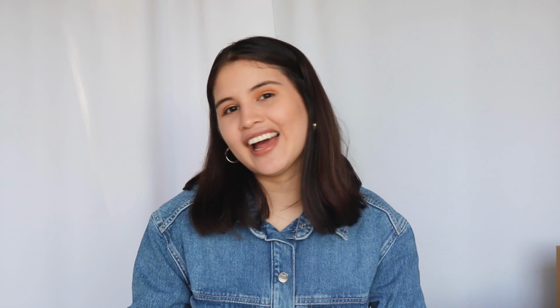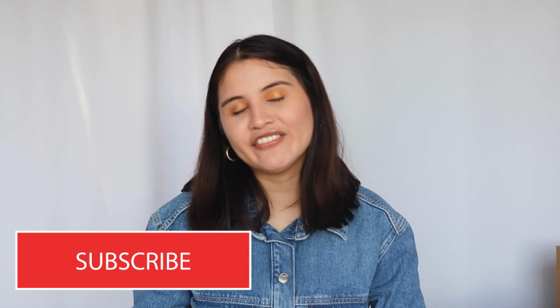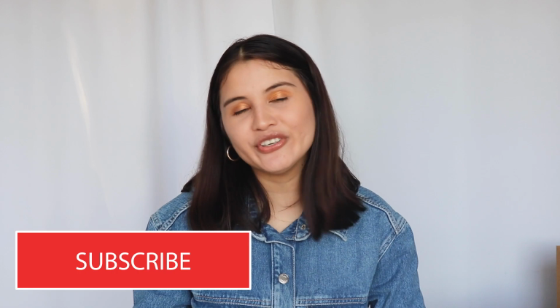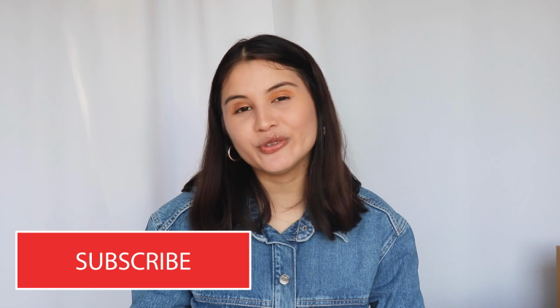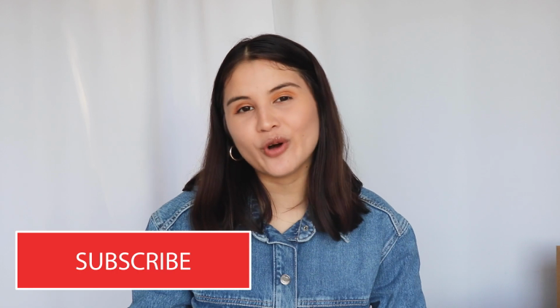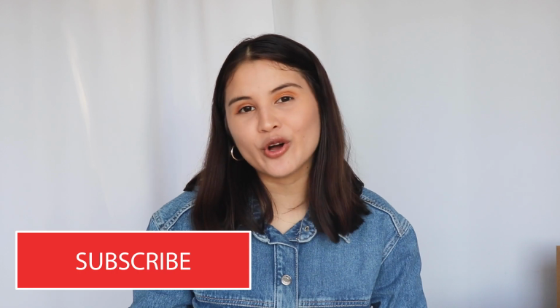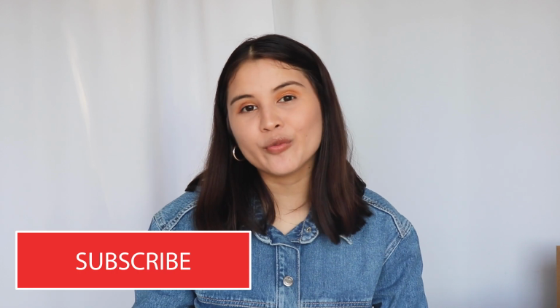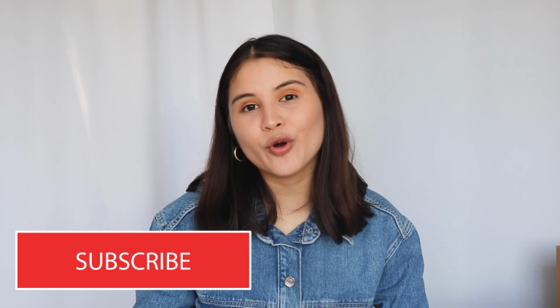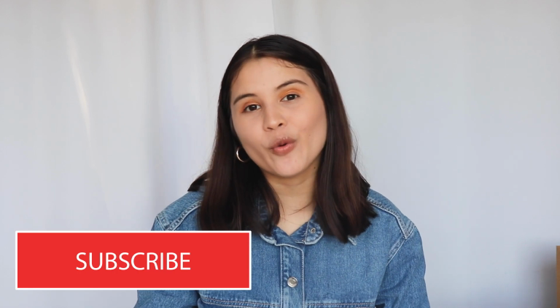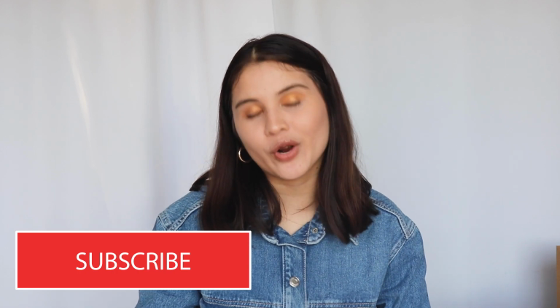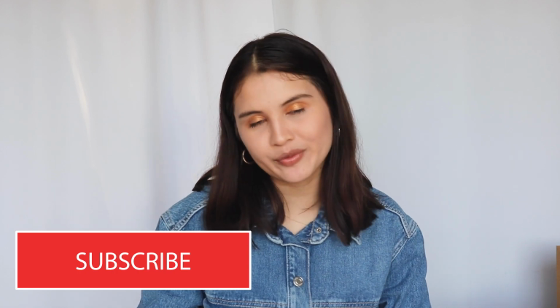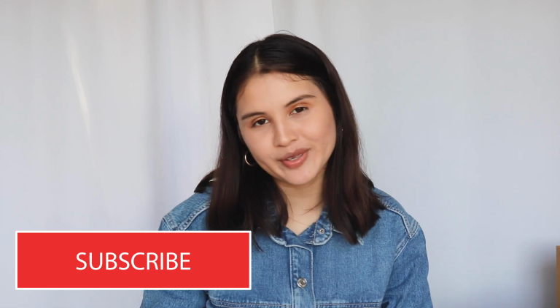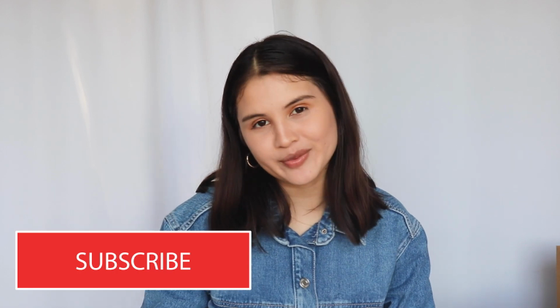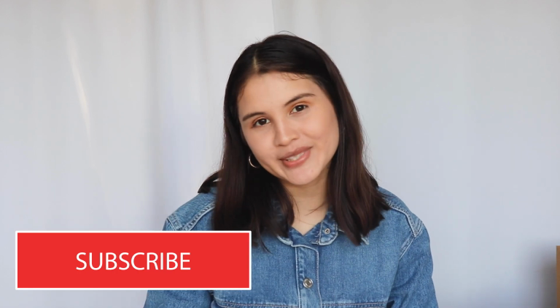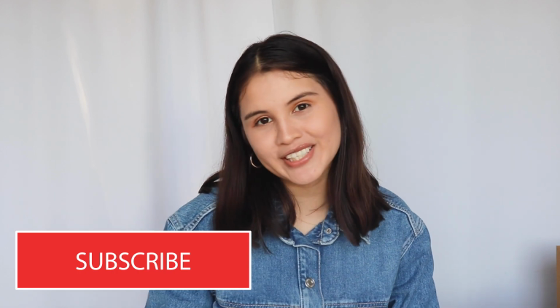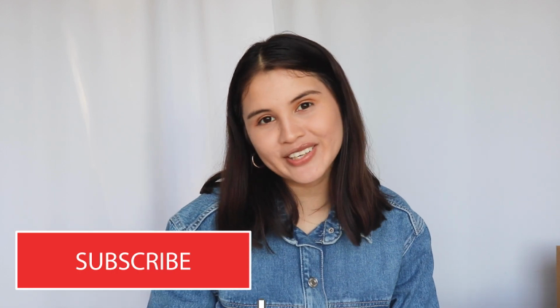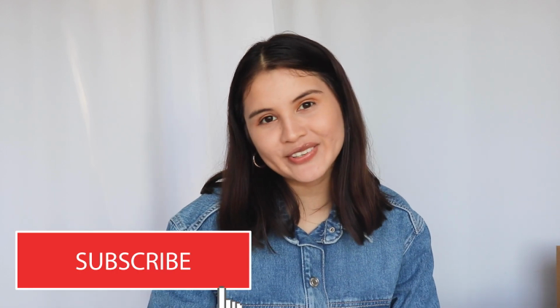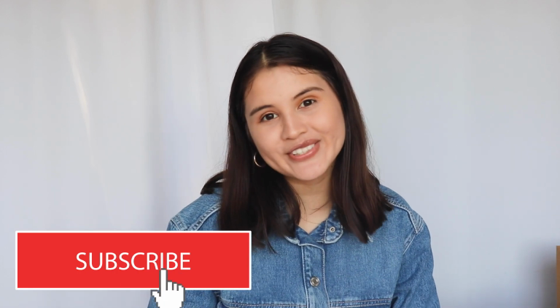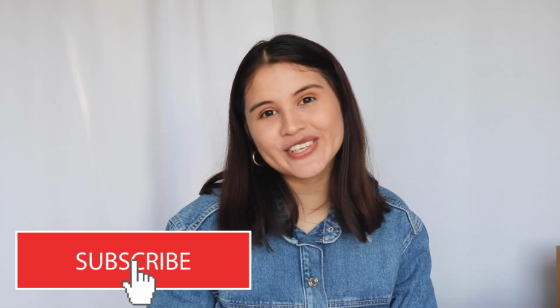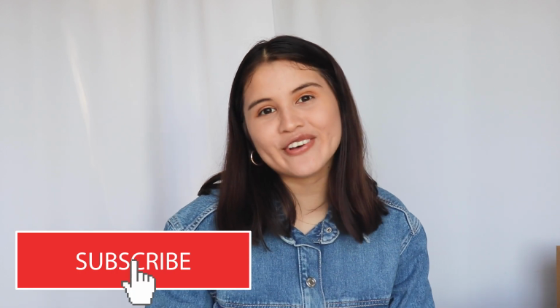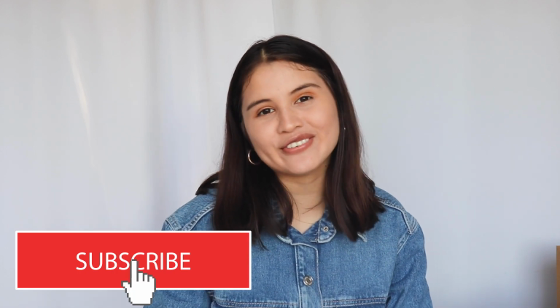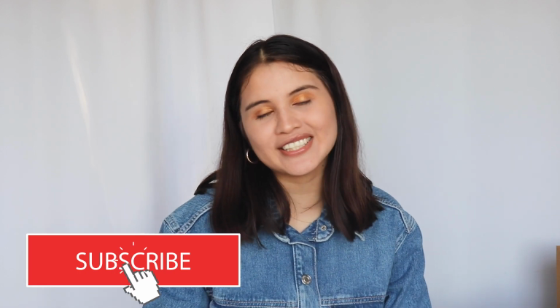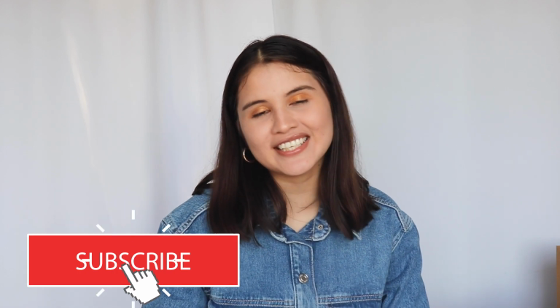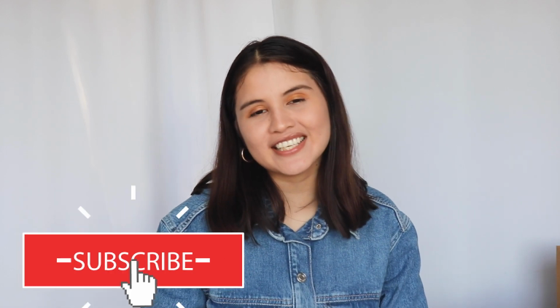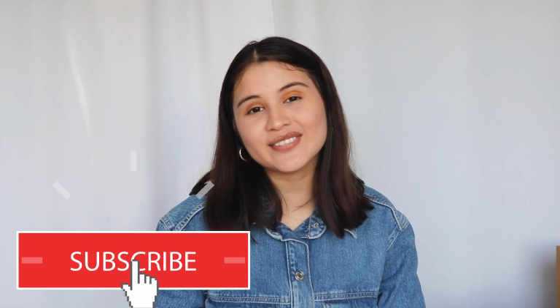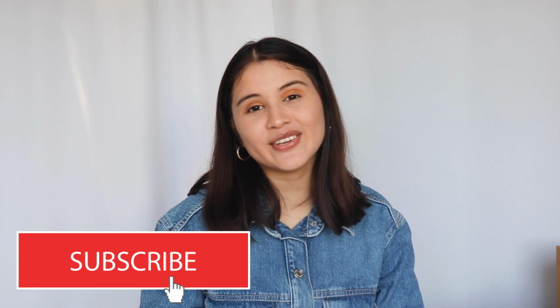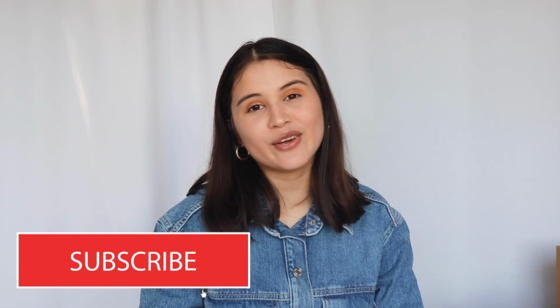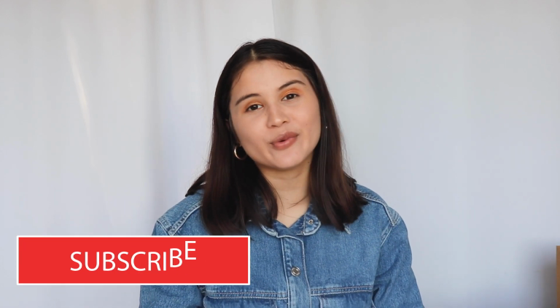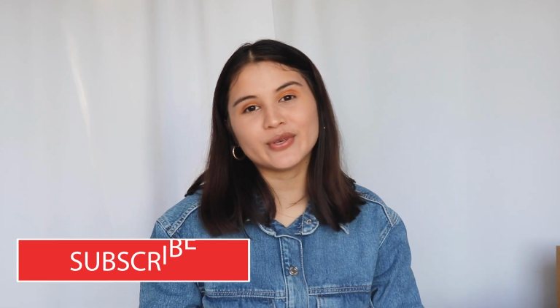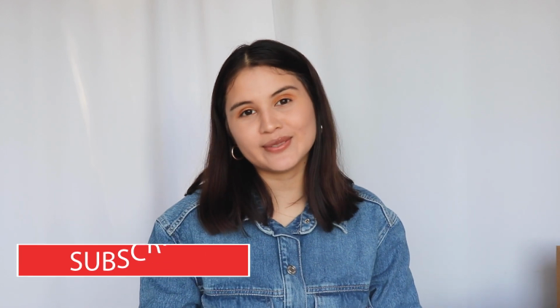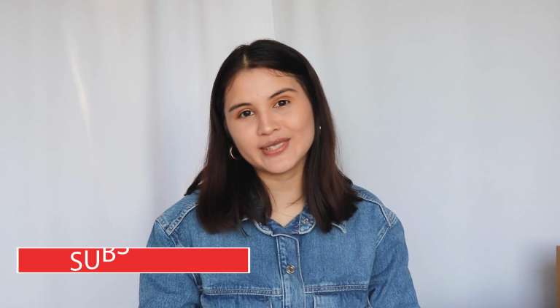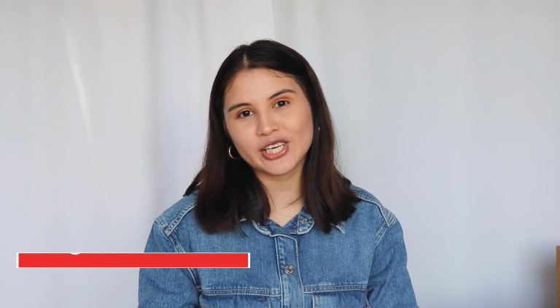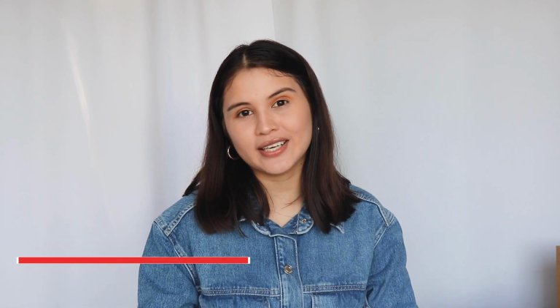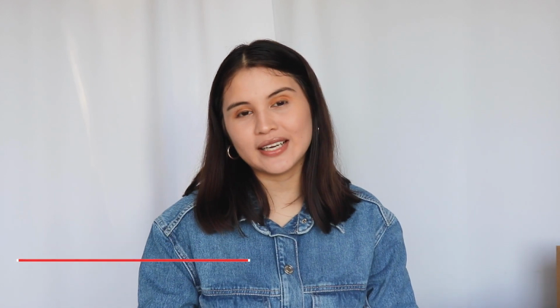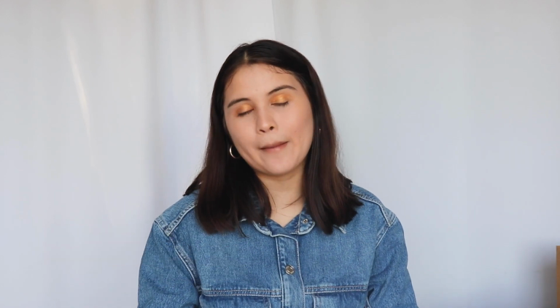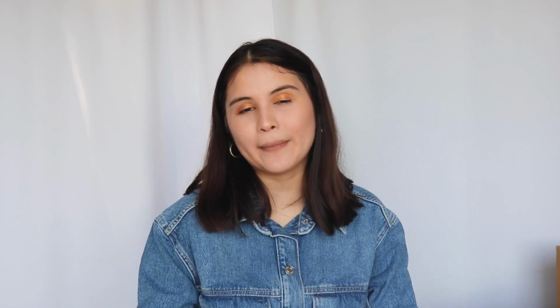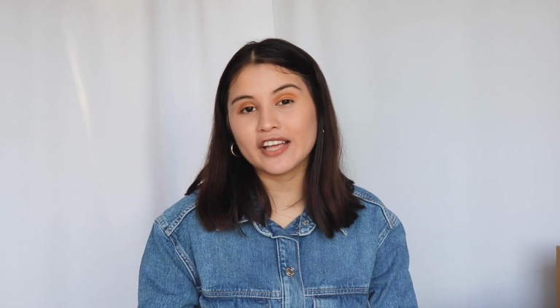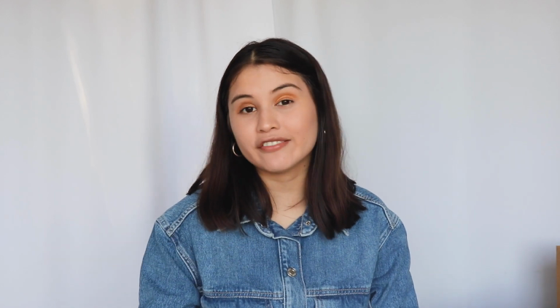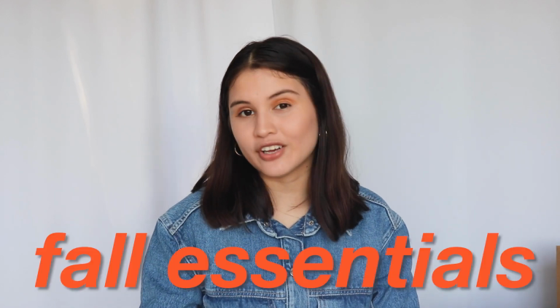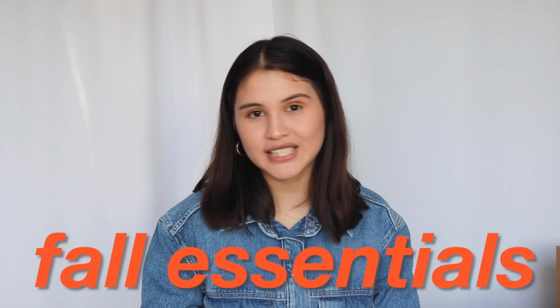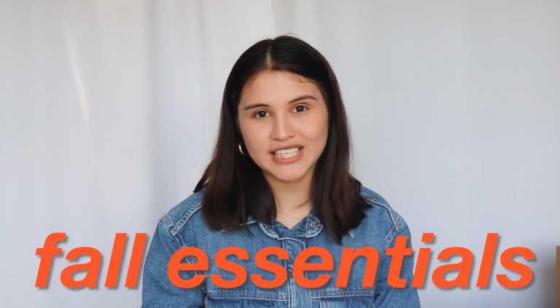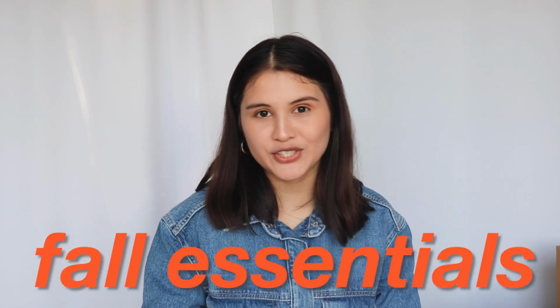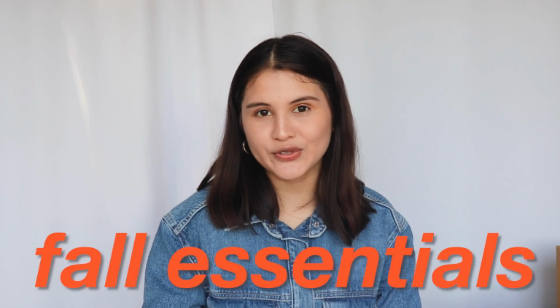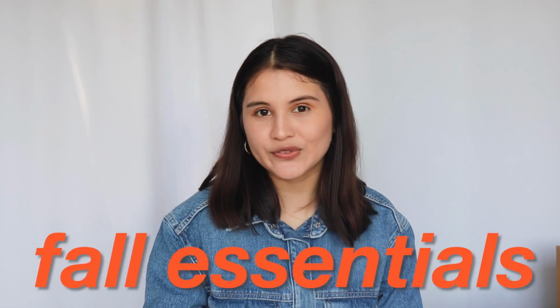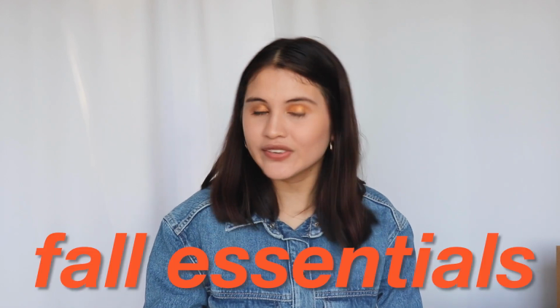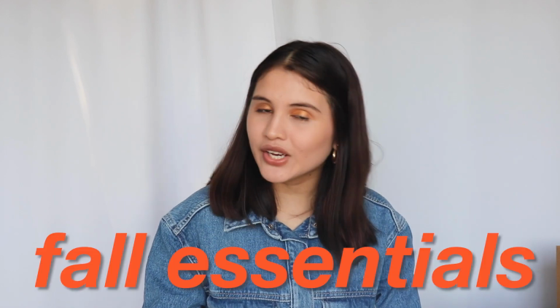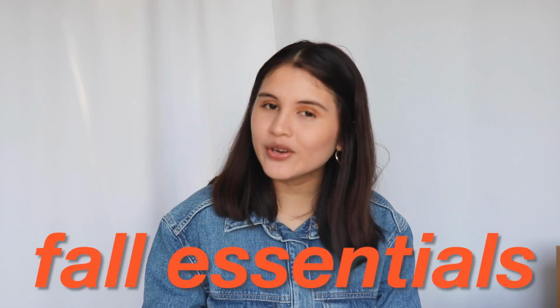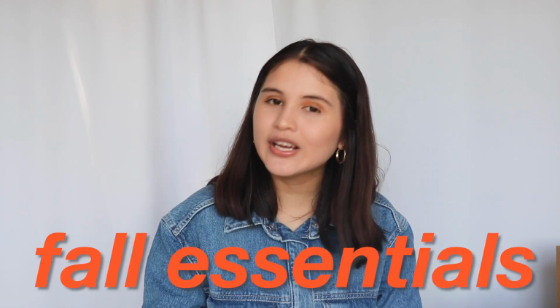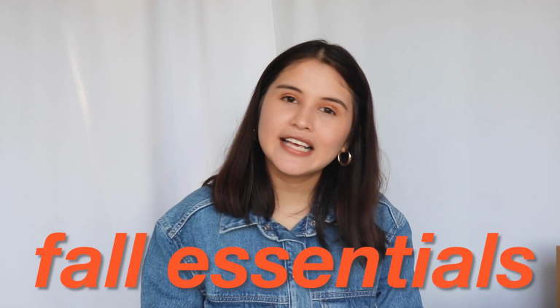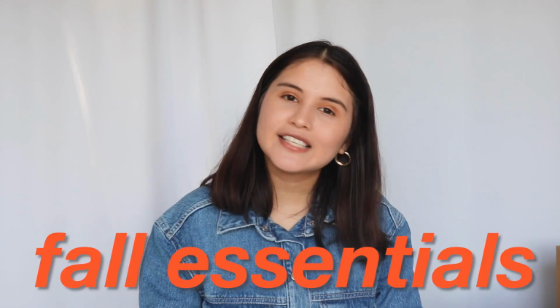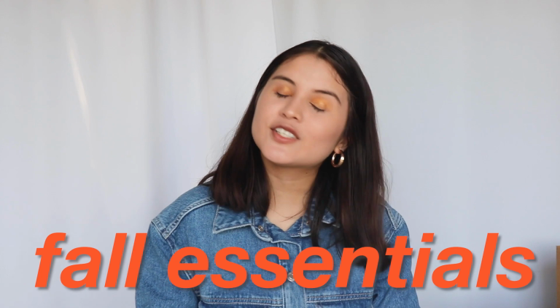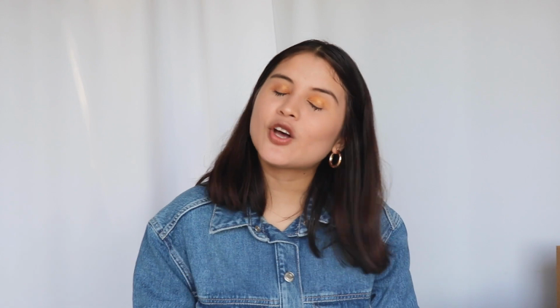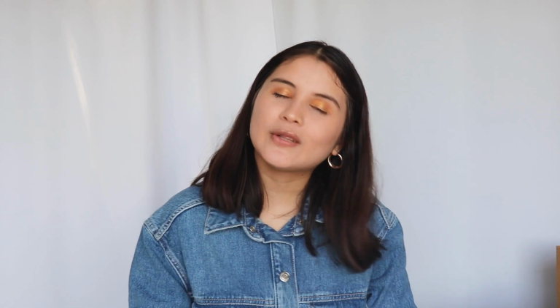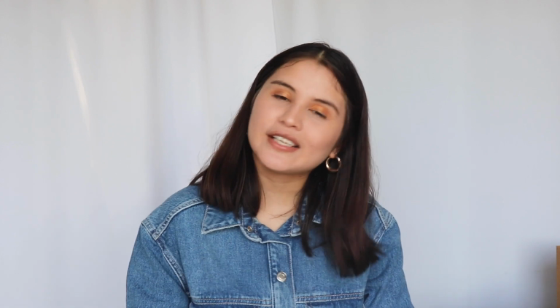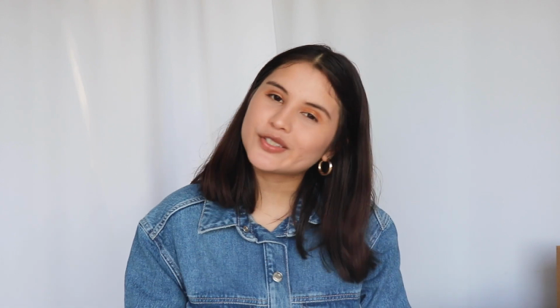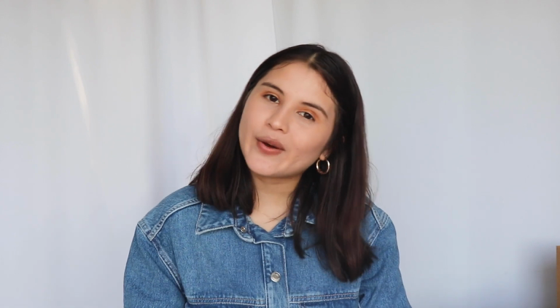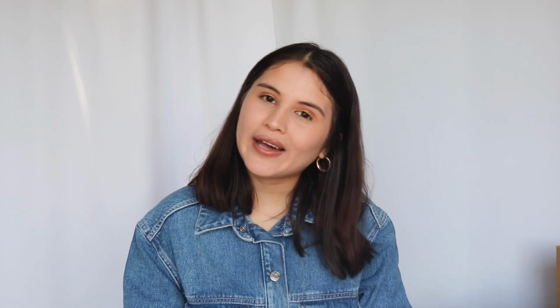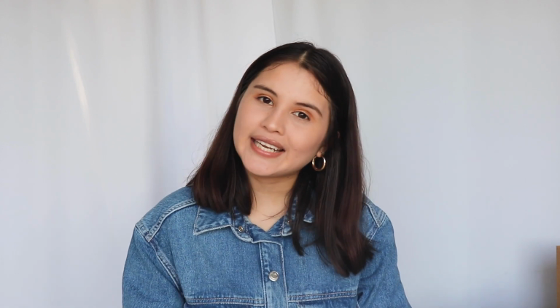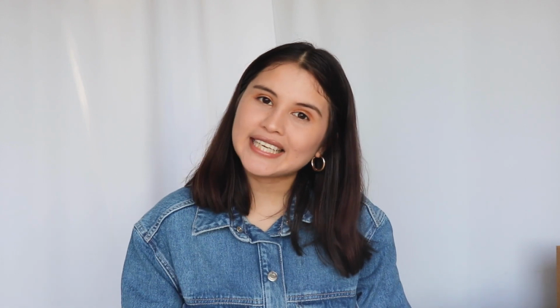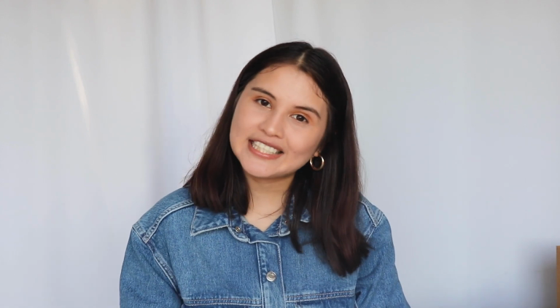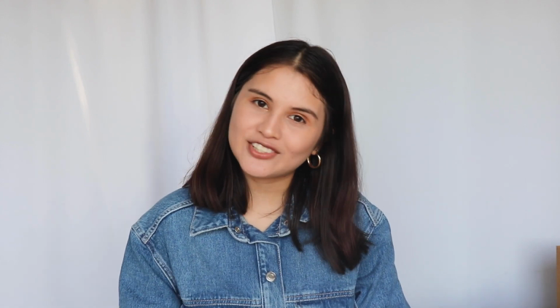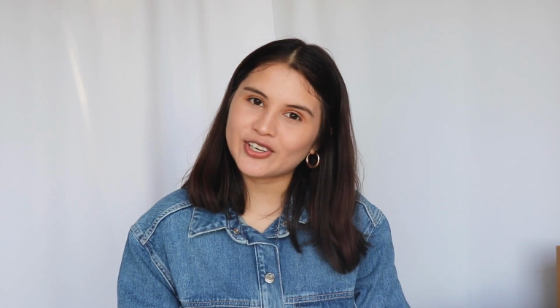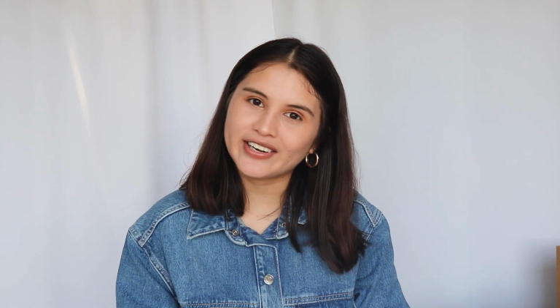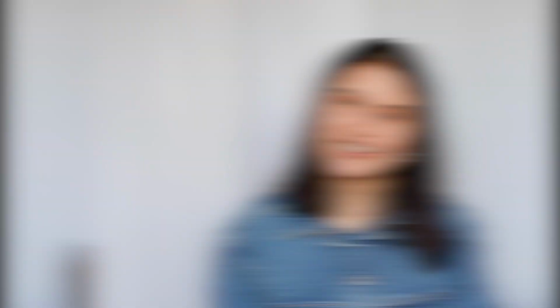Hi everyone, welcome or welcome back to my channel. For today's video, I'm going to be sharing my fall essentials video. So let's go ahead and get started.